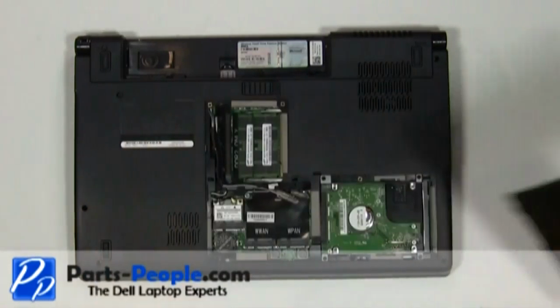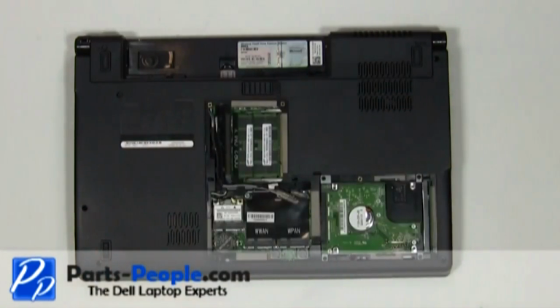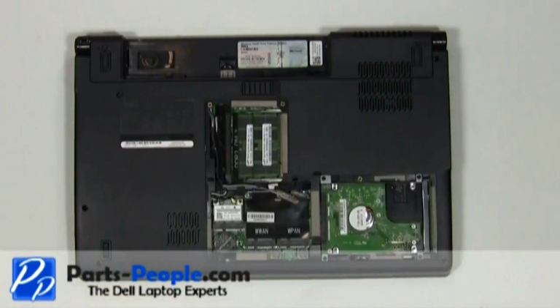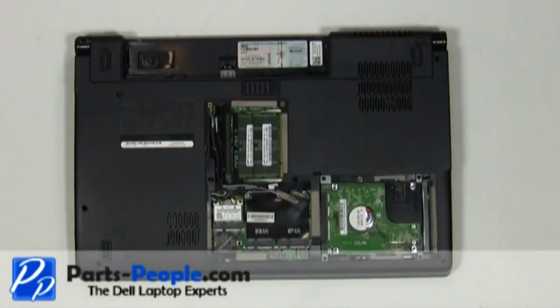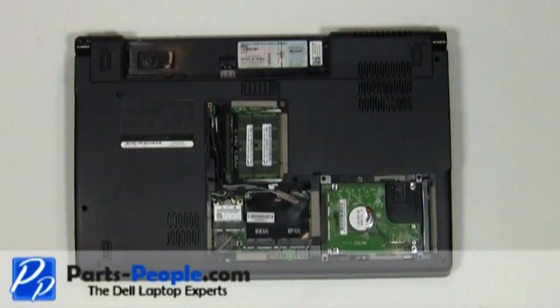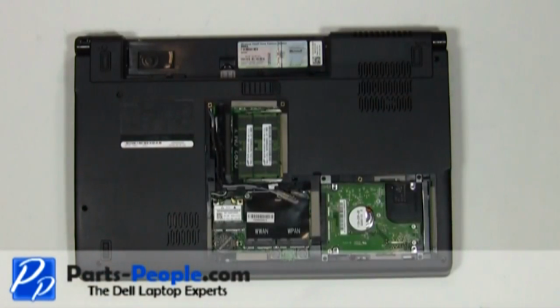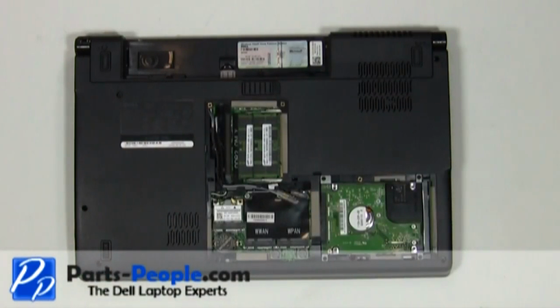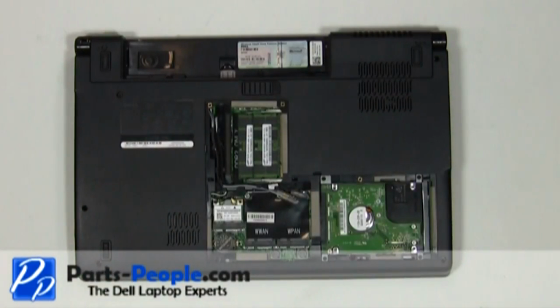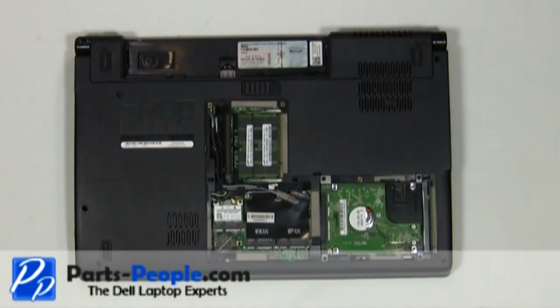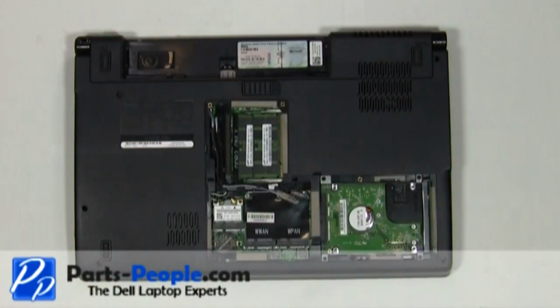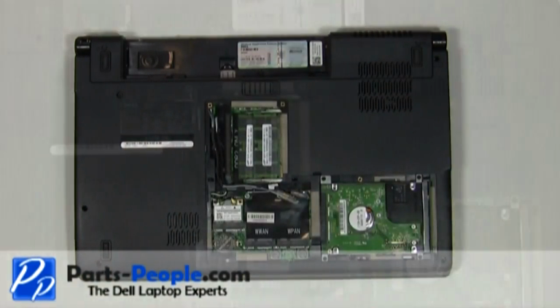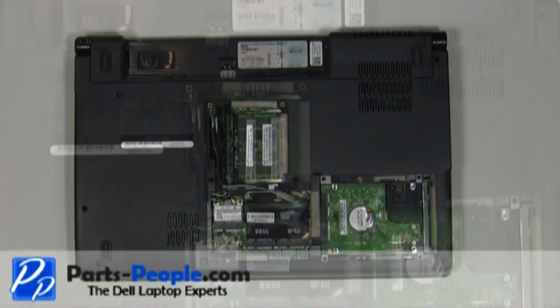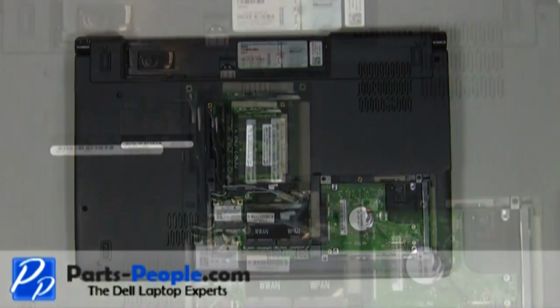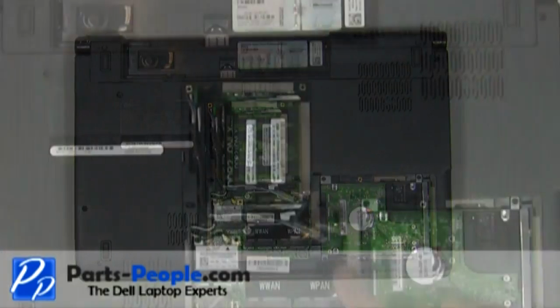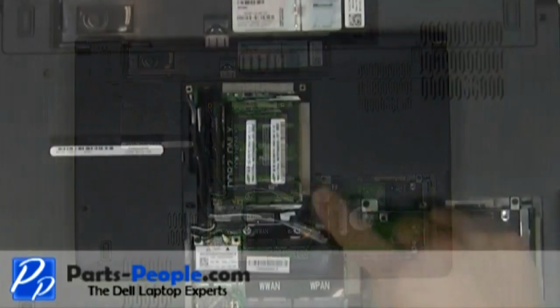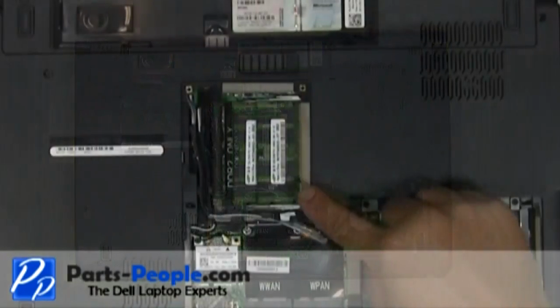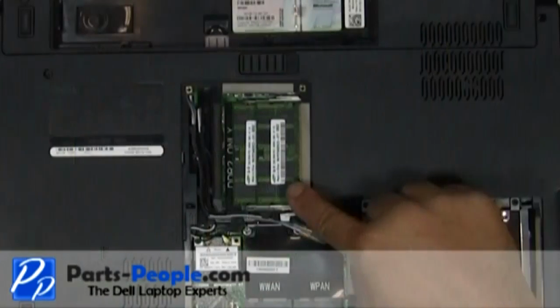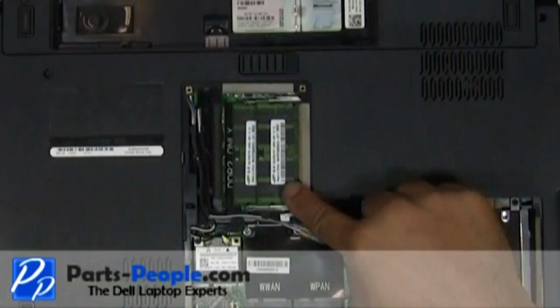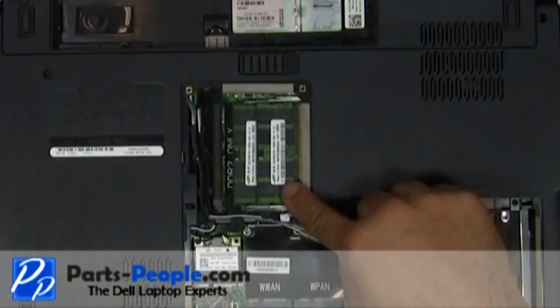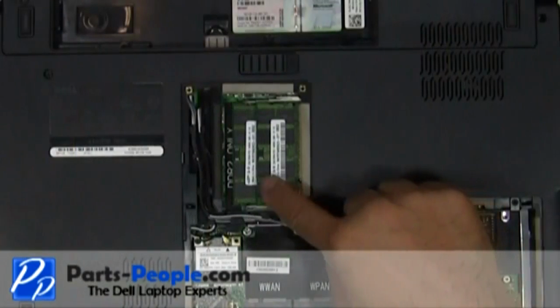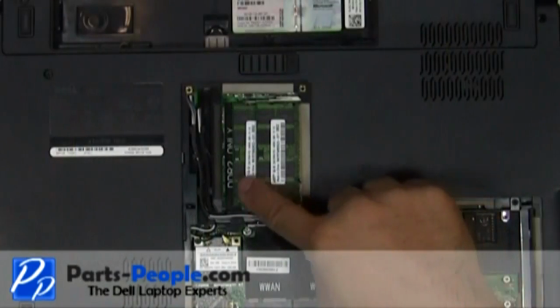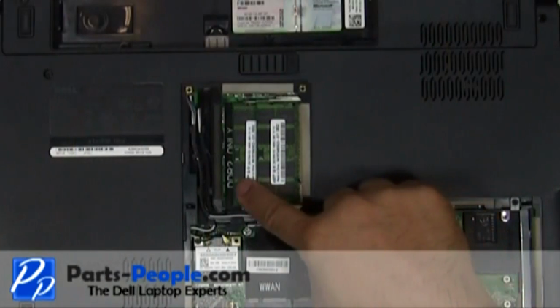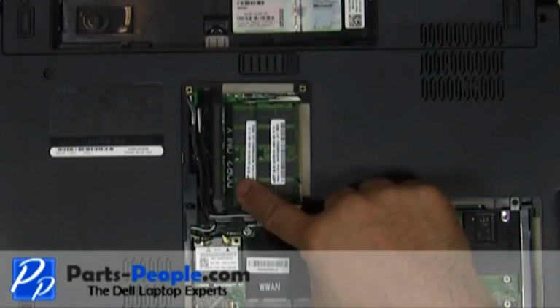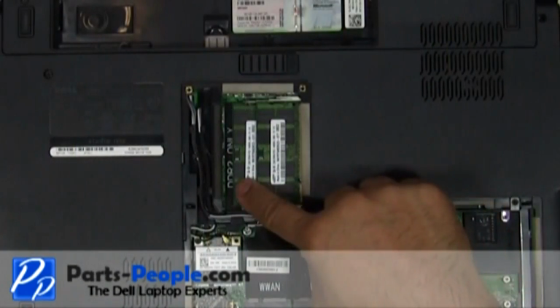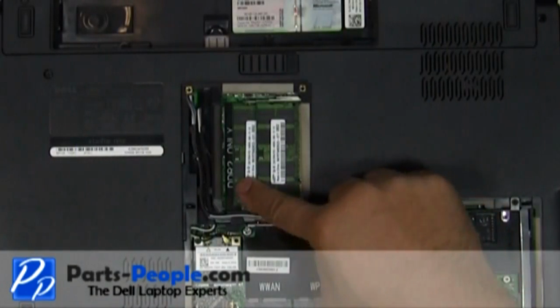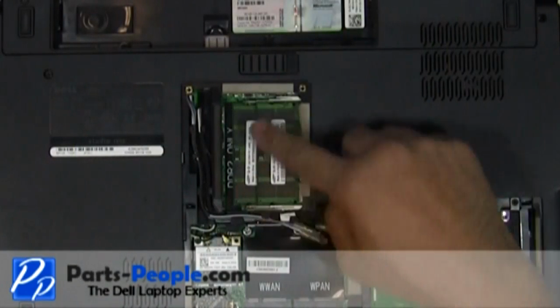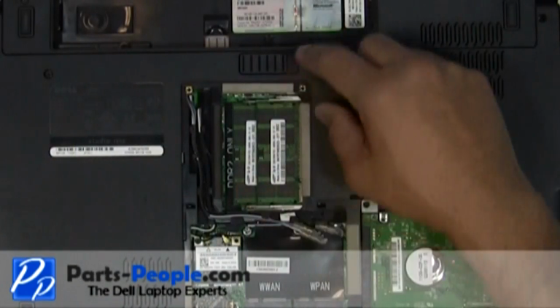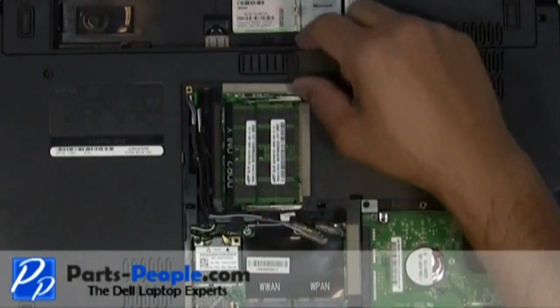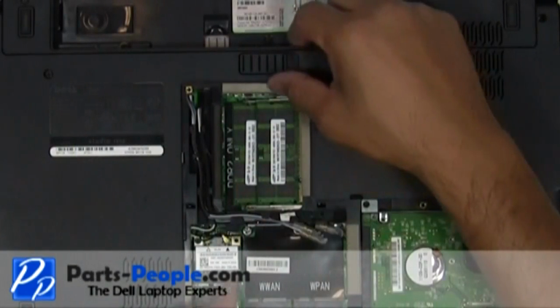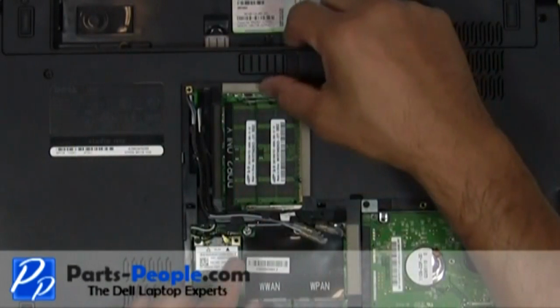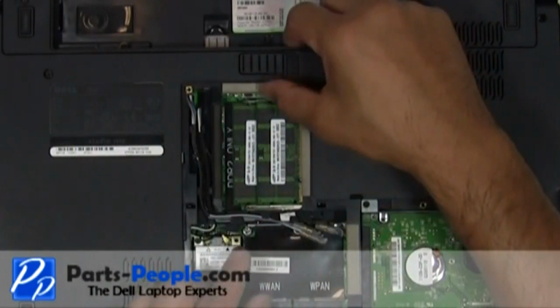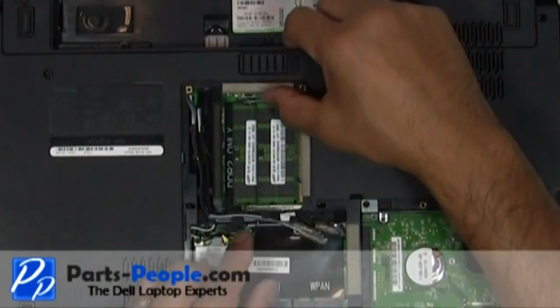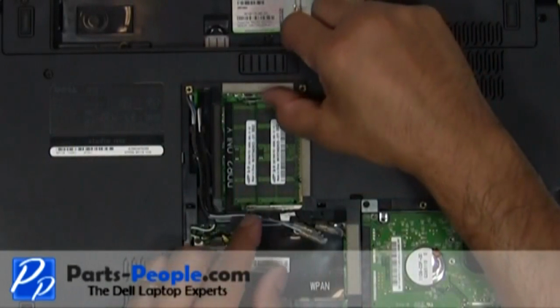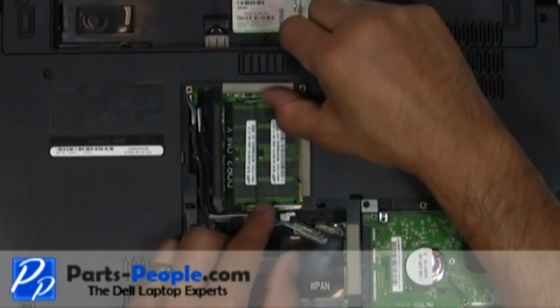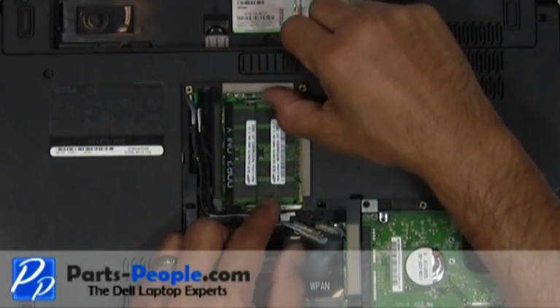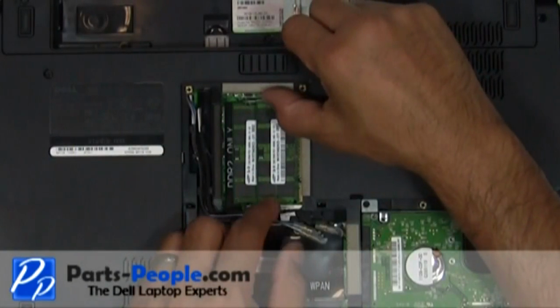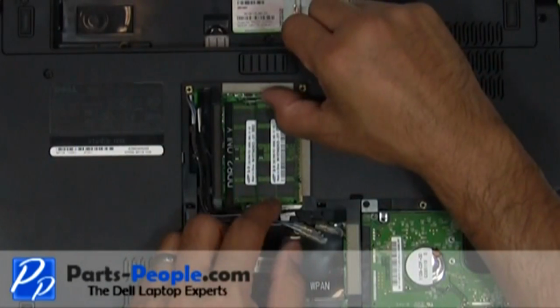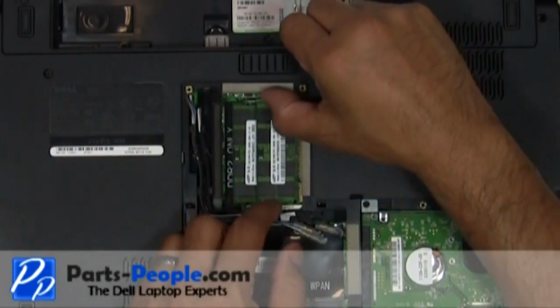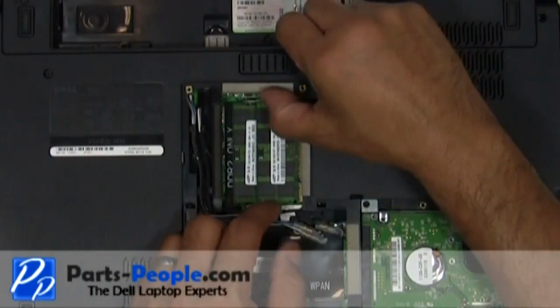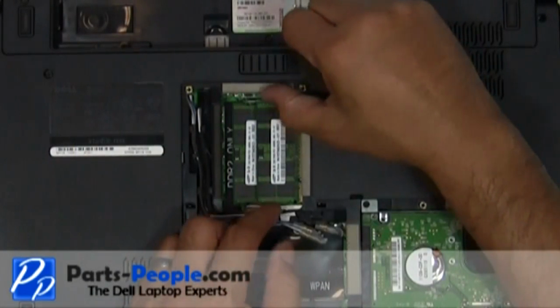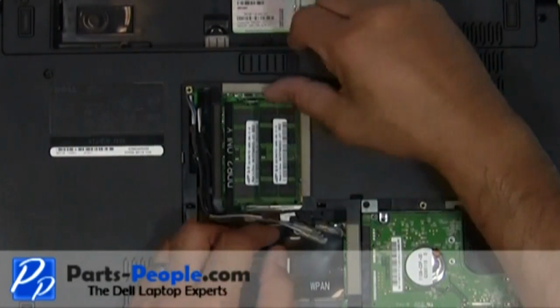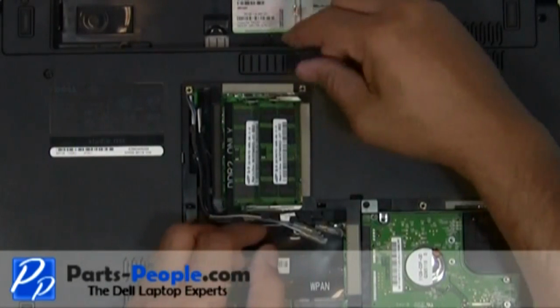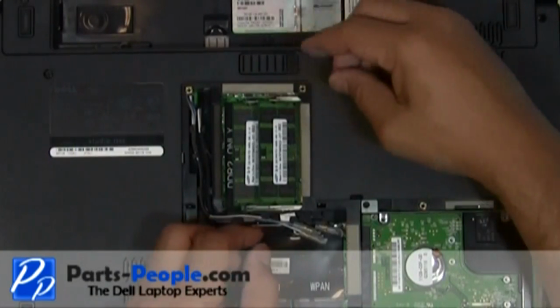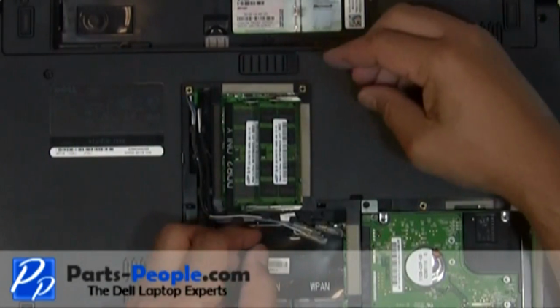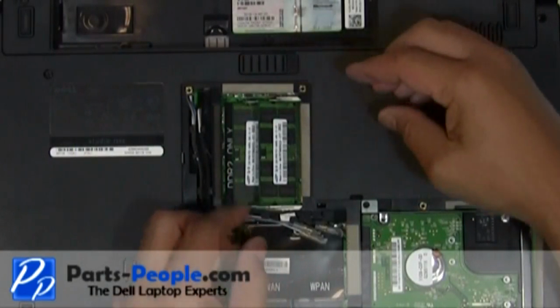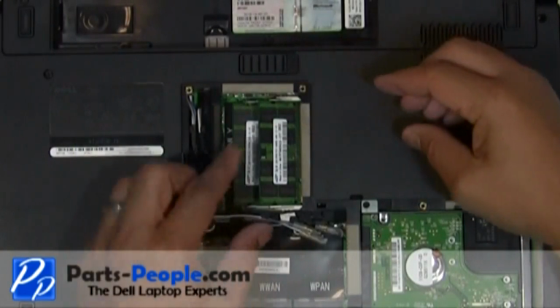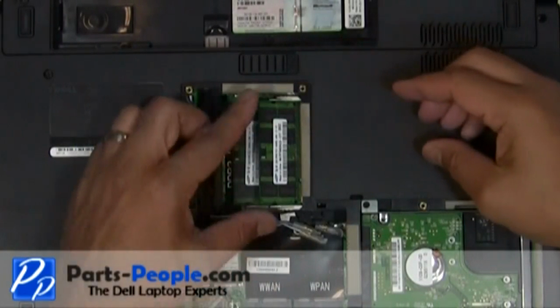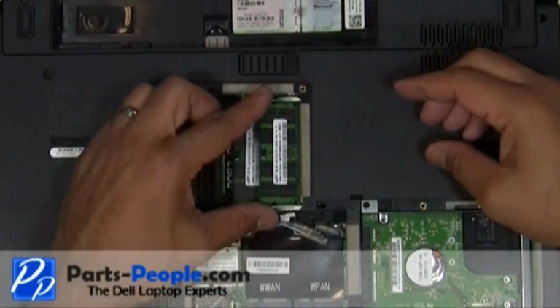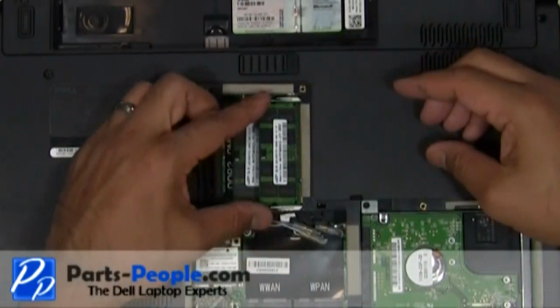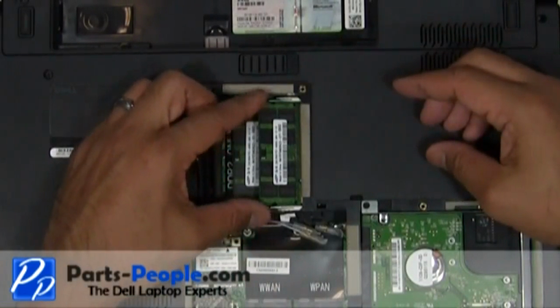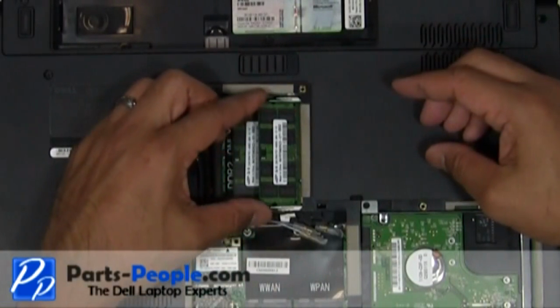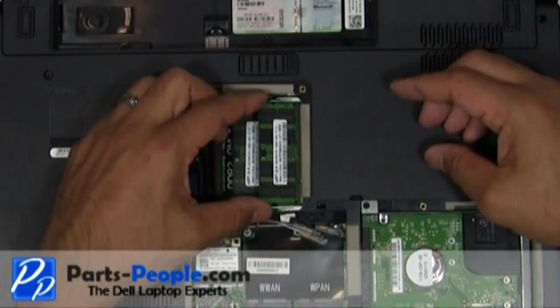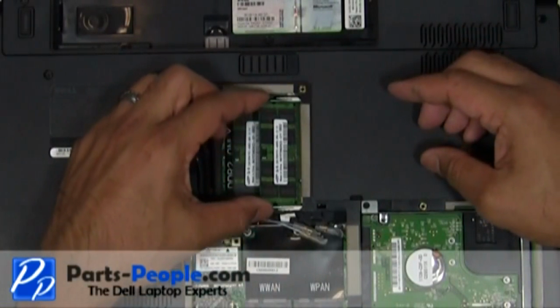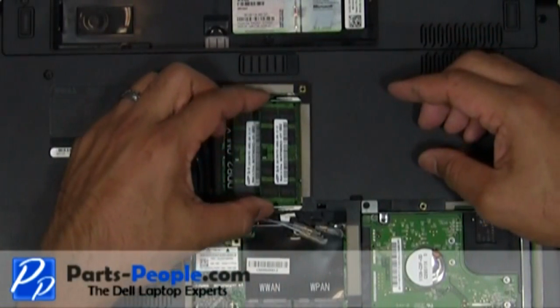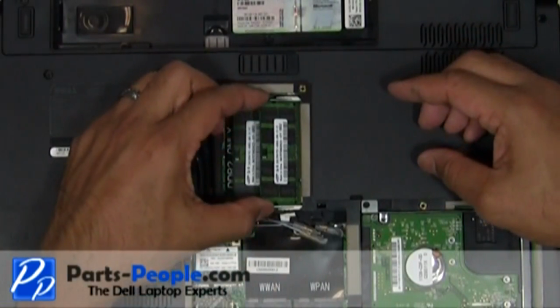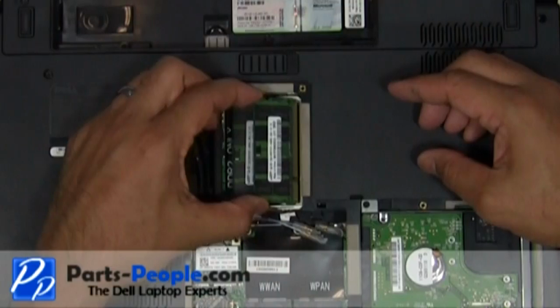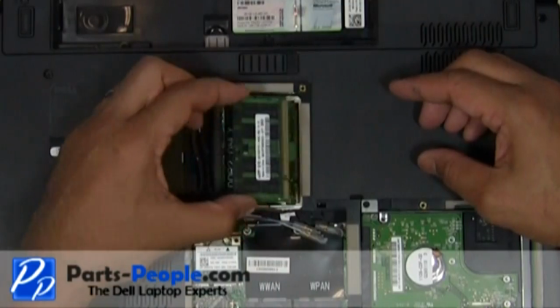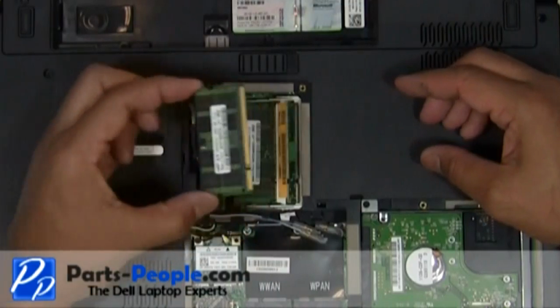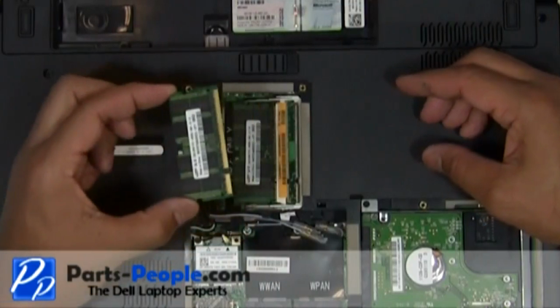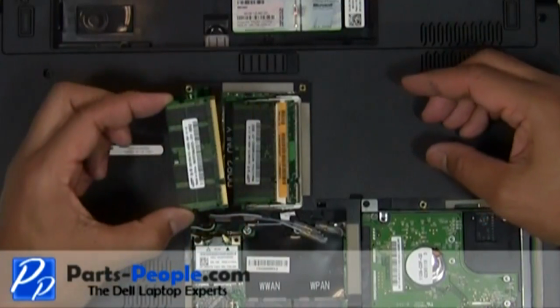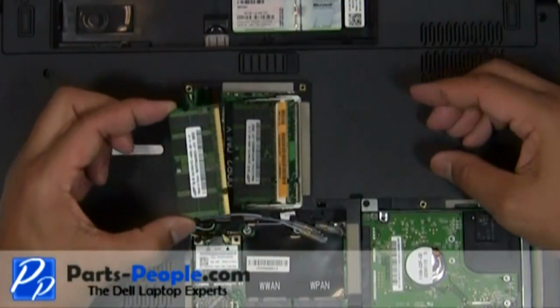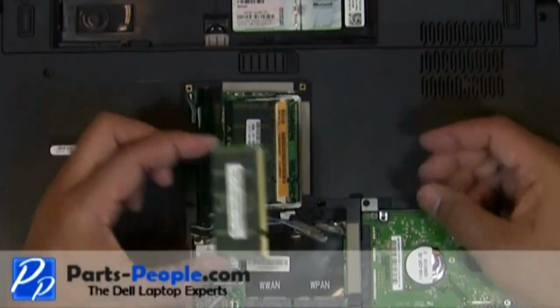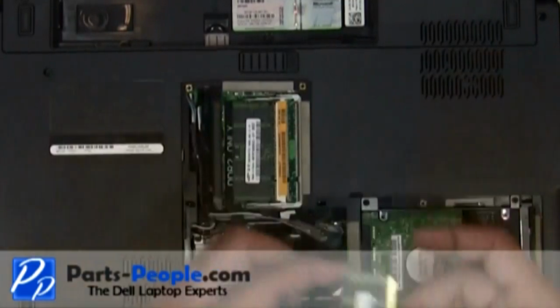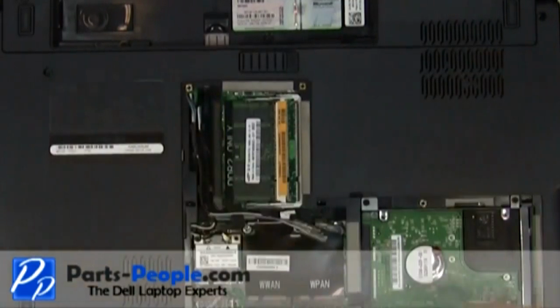With your fingers, separate the clips on each side of the memory stick until the memory lifts up, then gently pull the memory stick away from the memory slot.